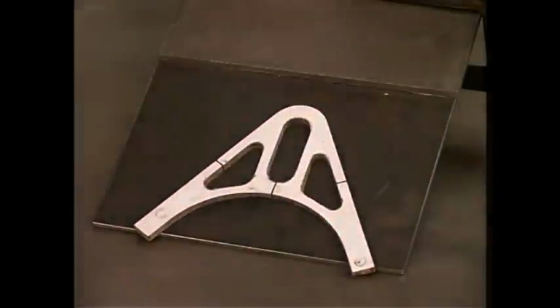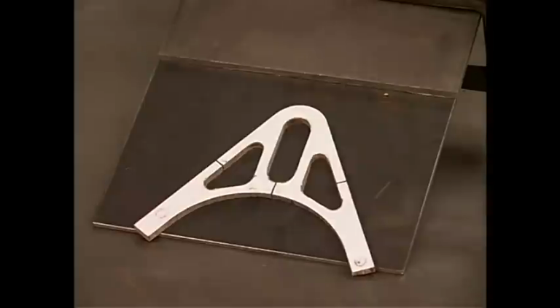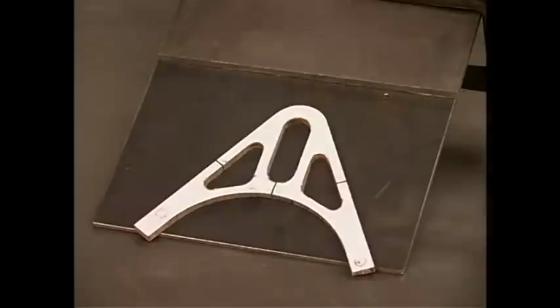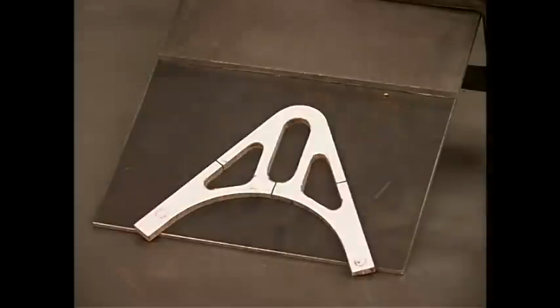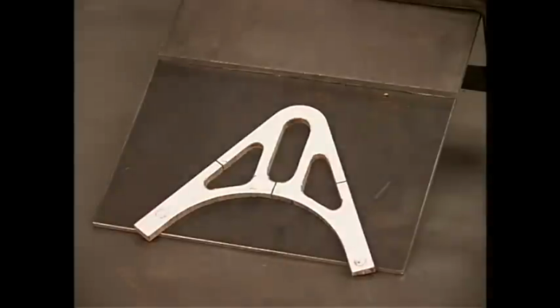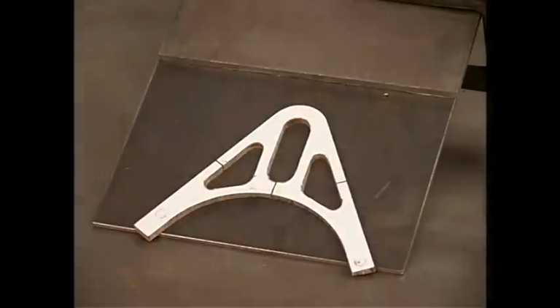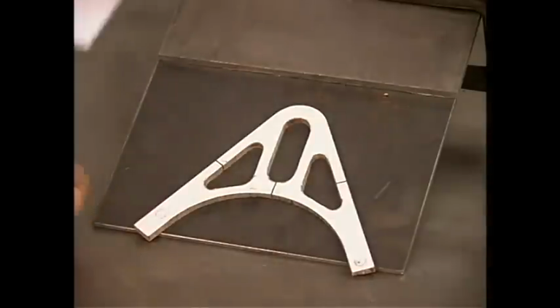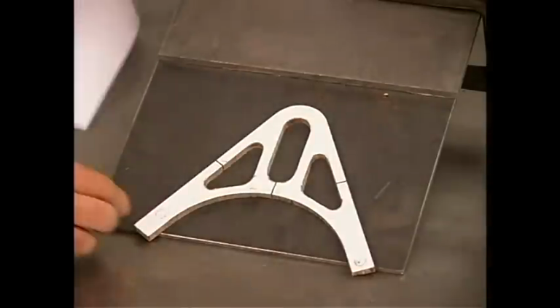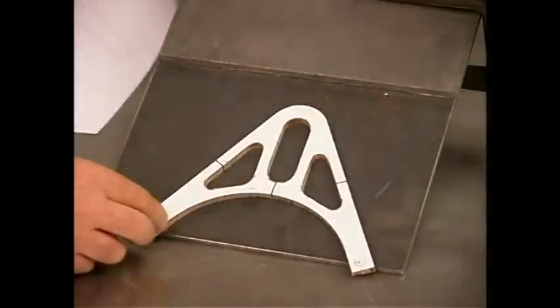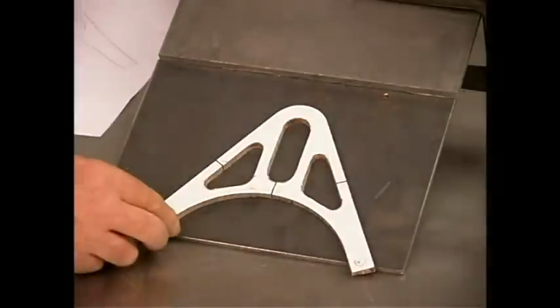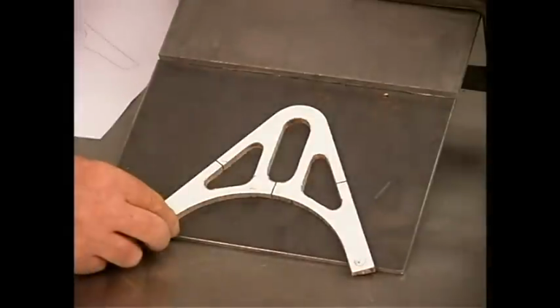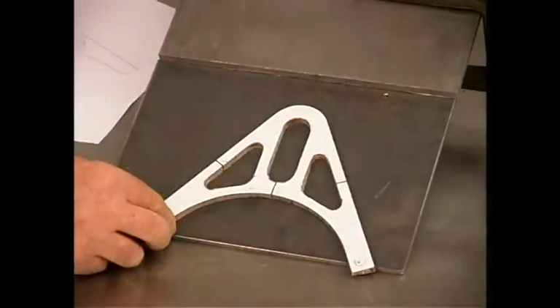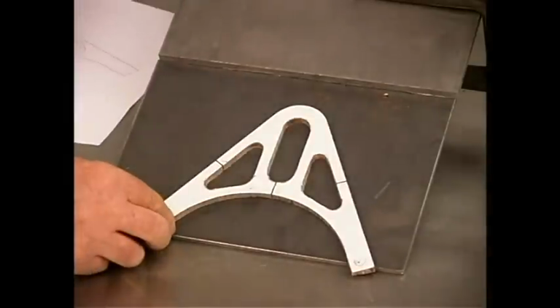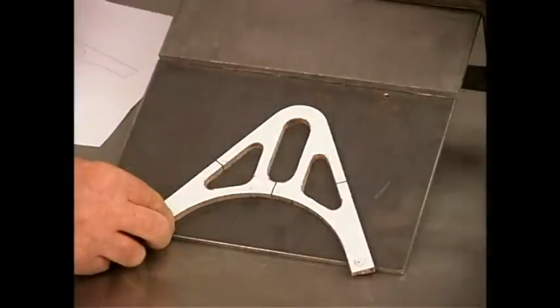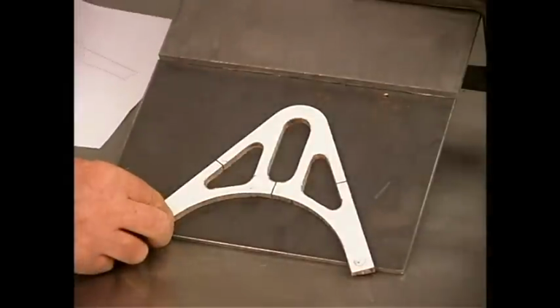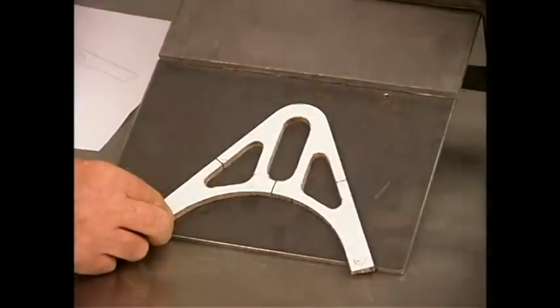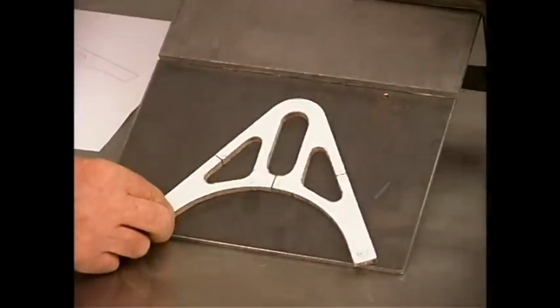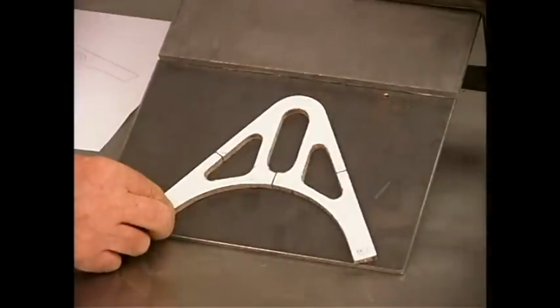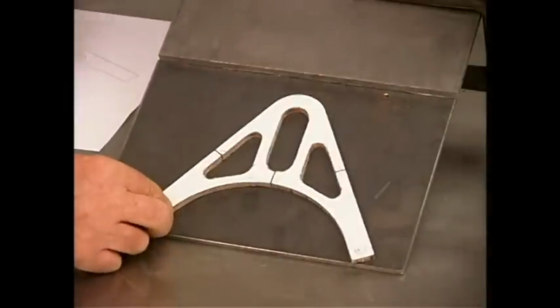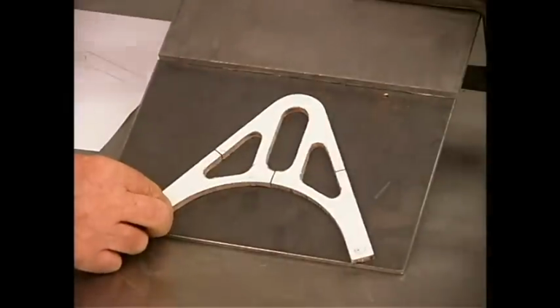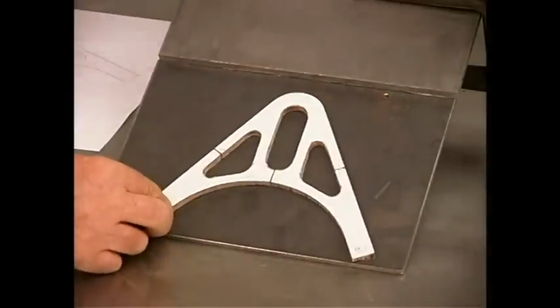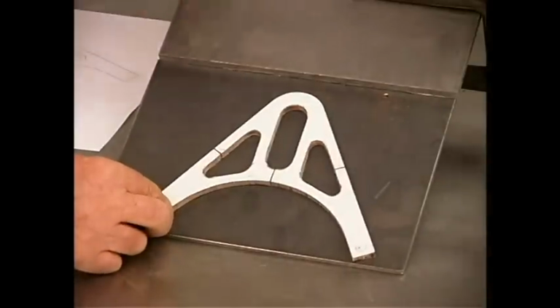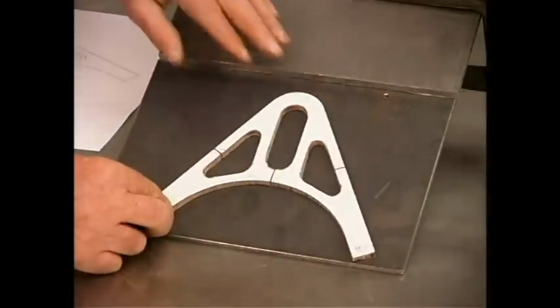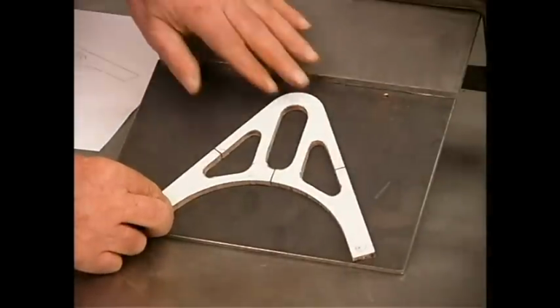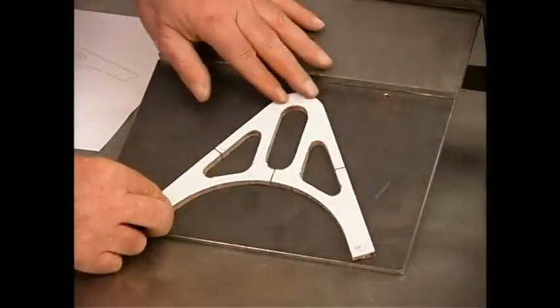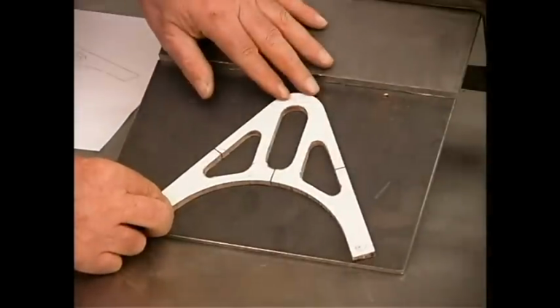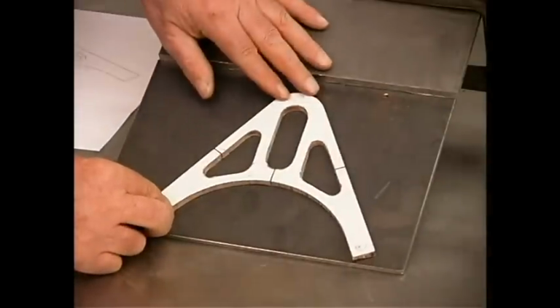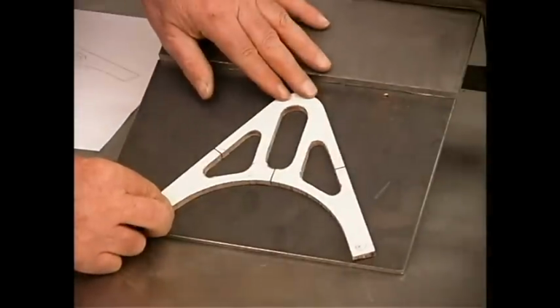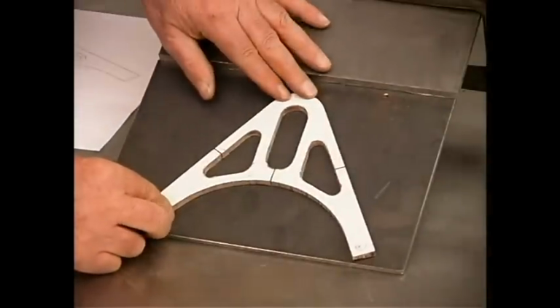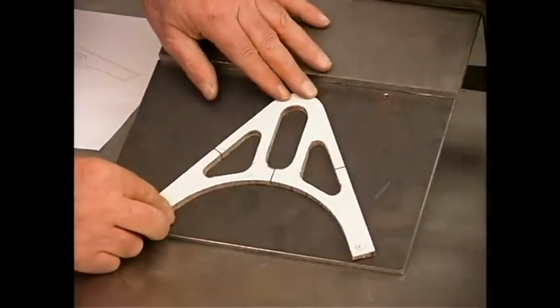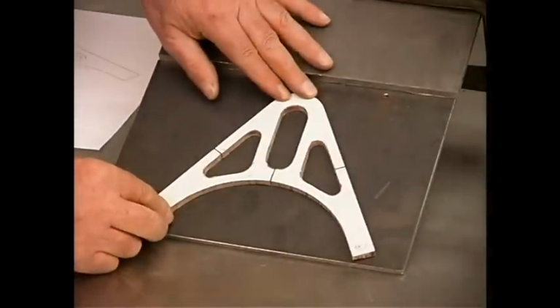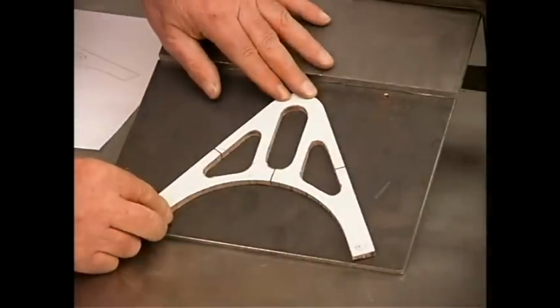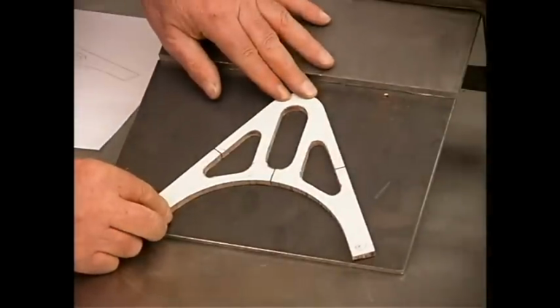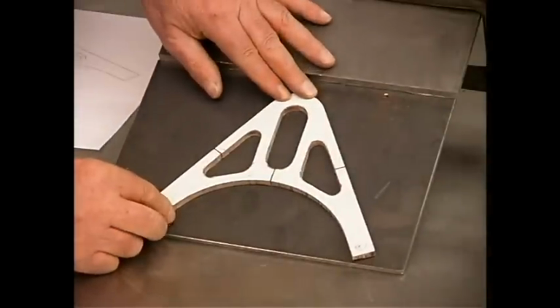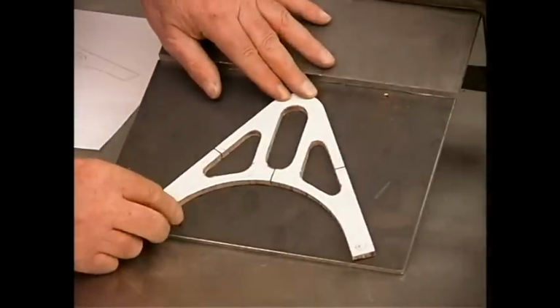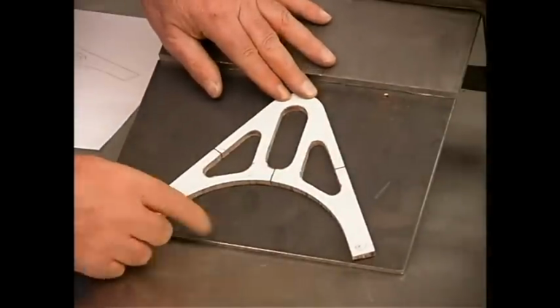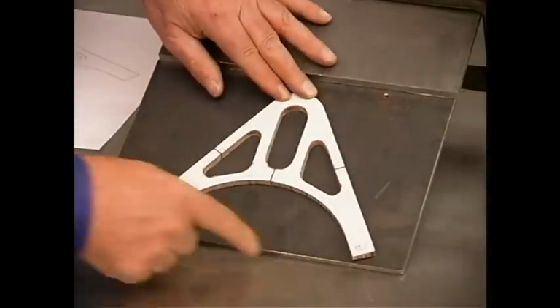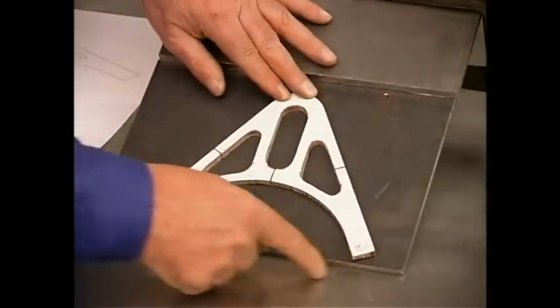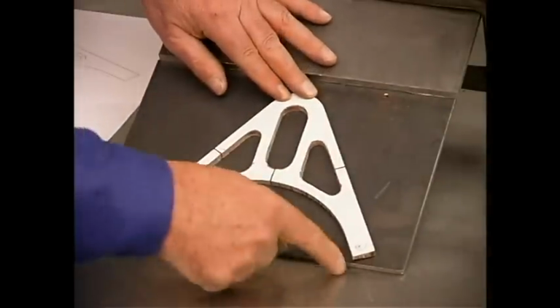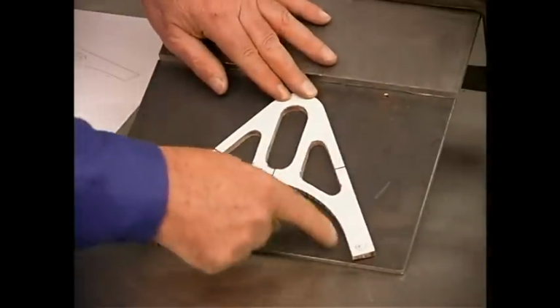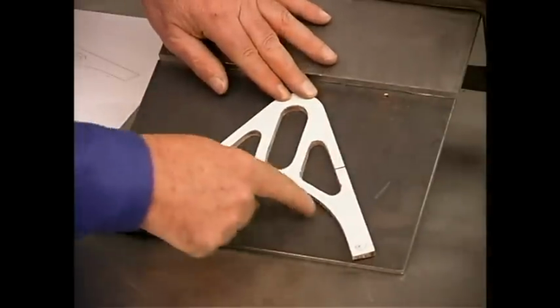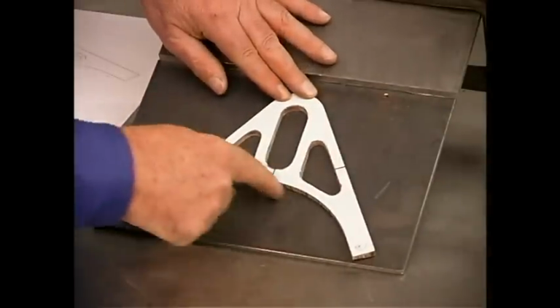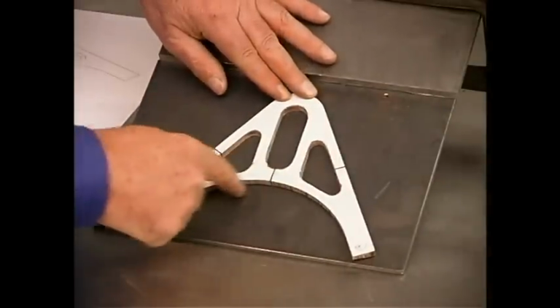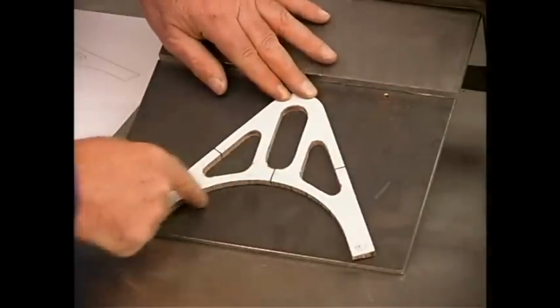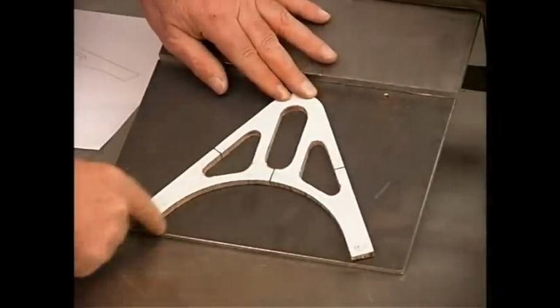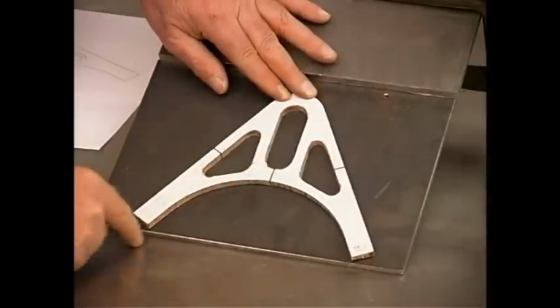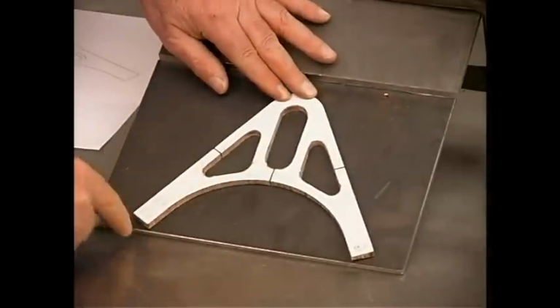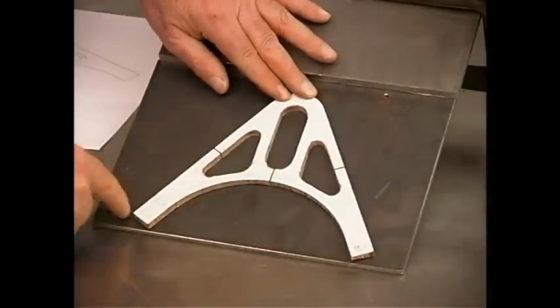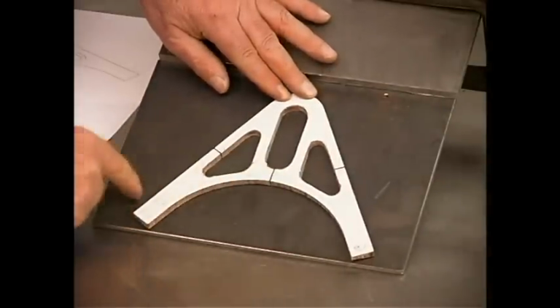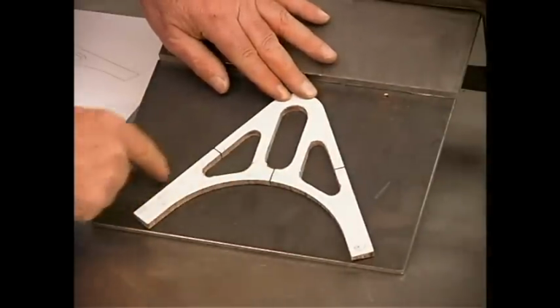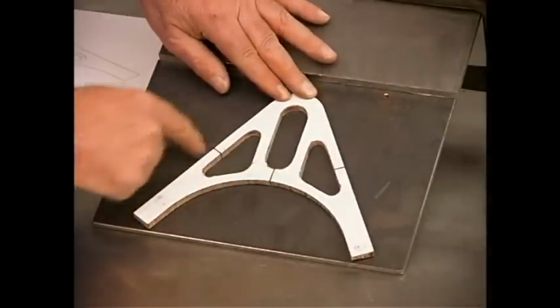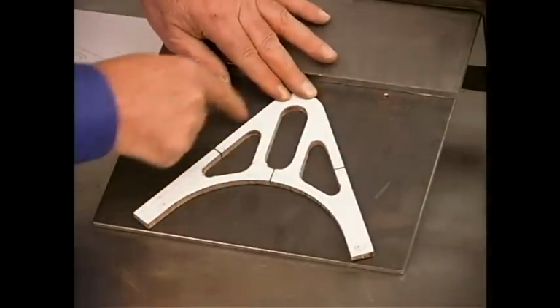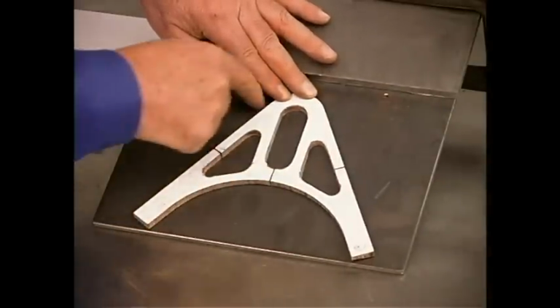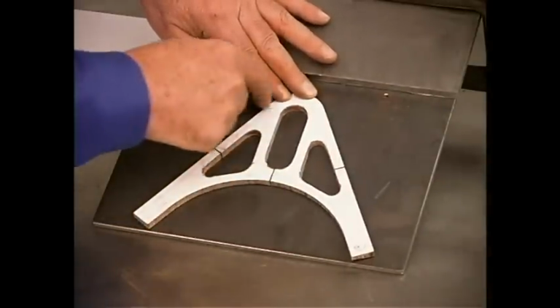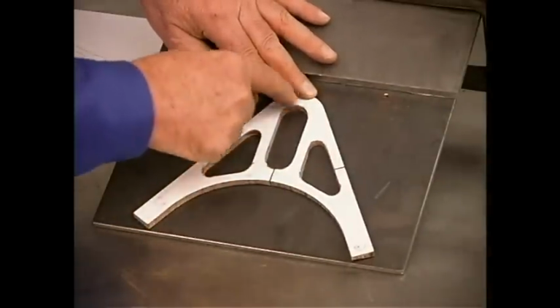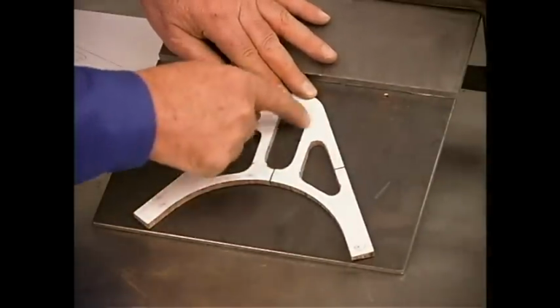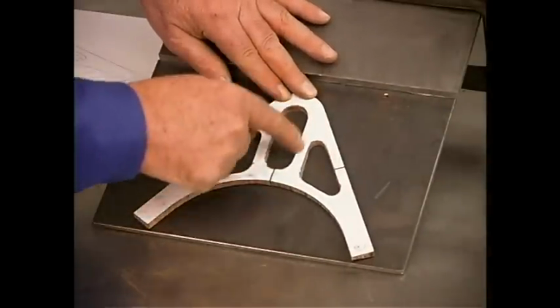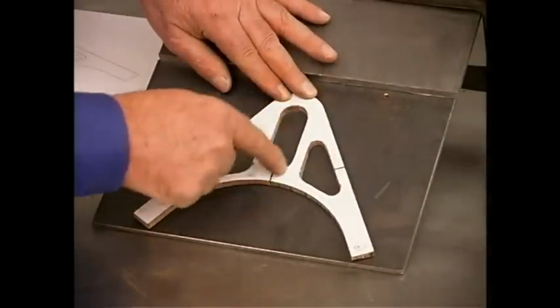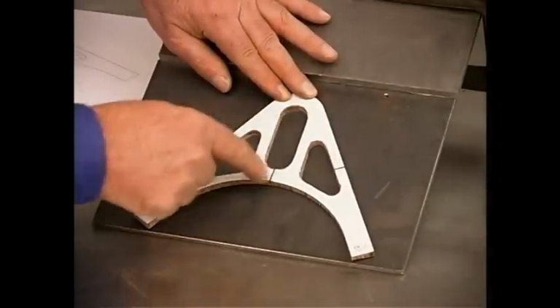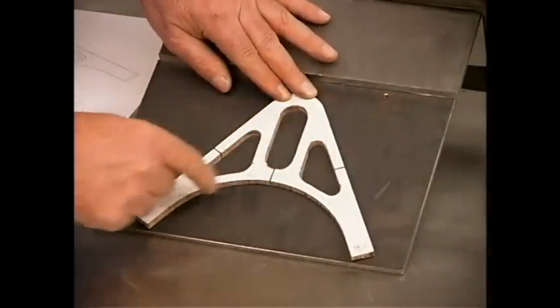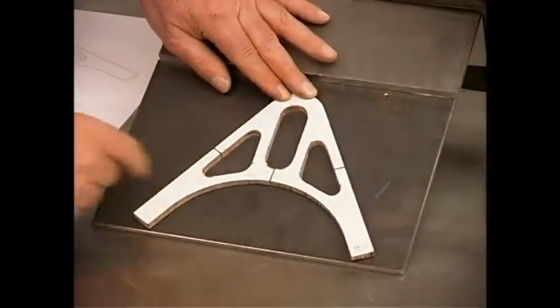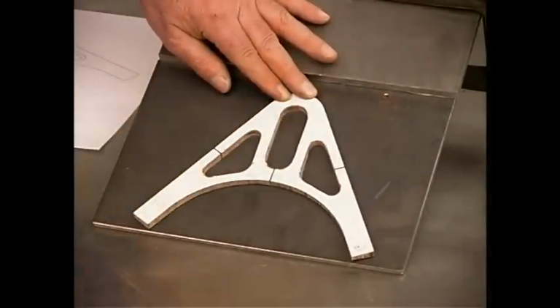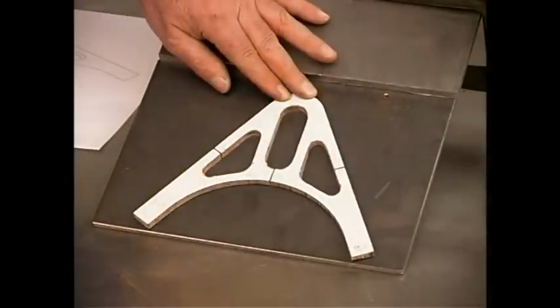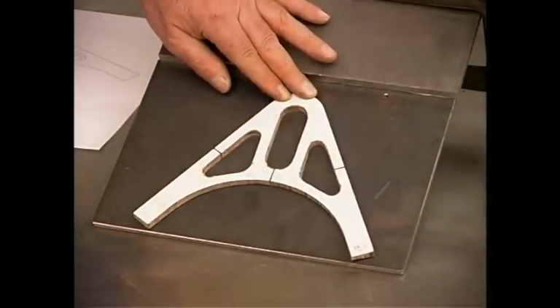So here's the pattern. We'll get this clamped into place, and then use the plasma torch to cut all around this part.